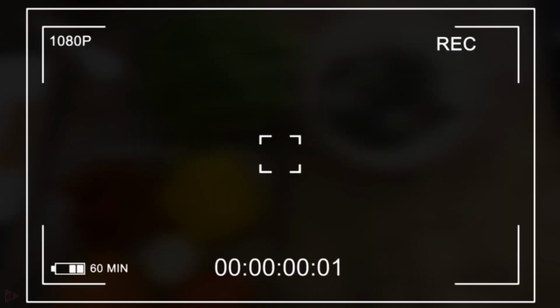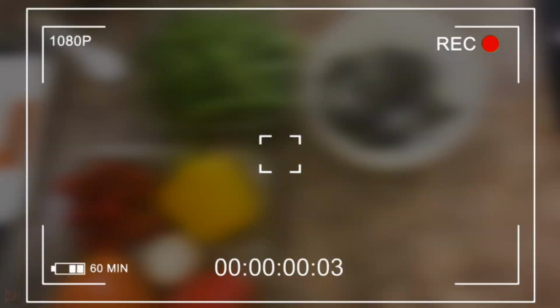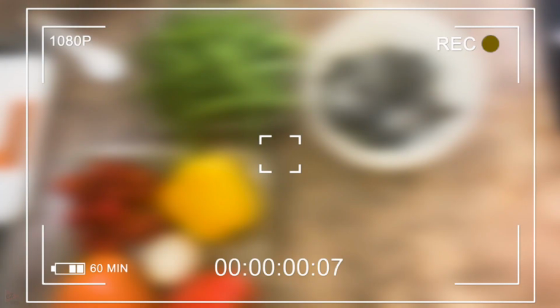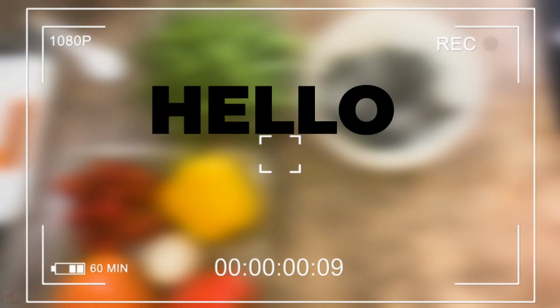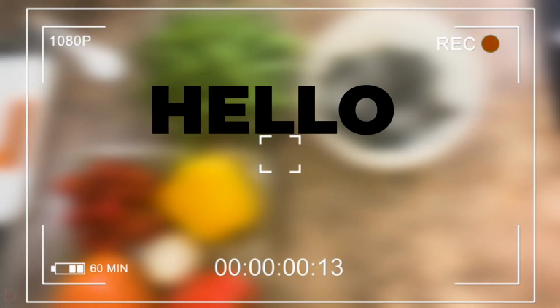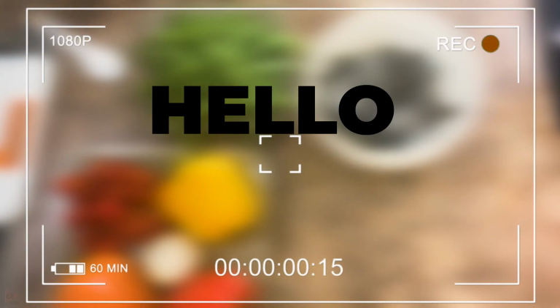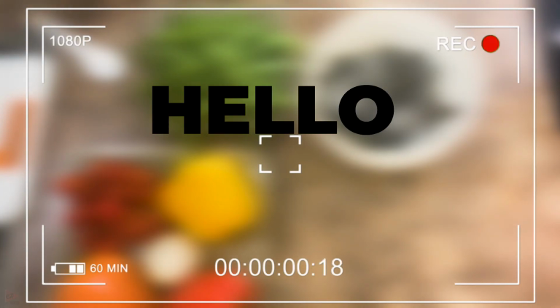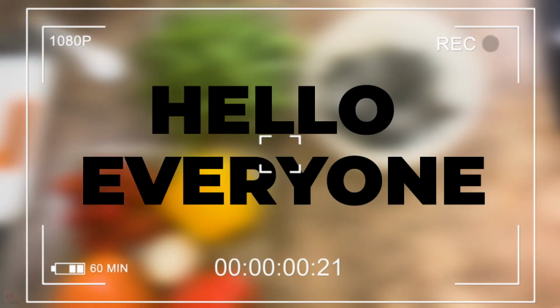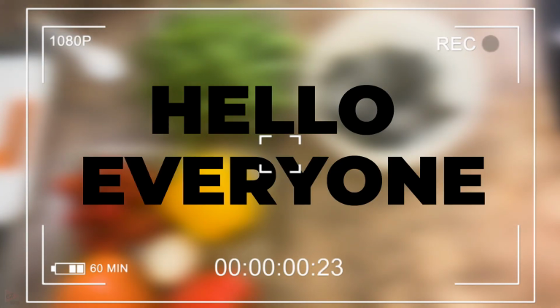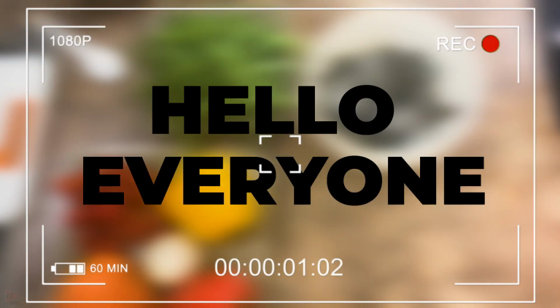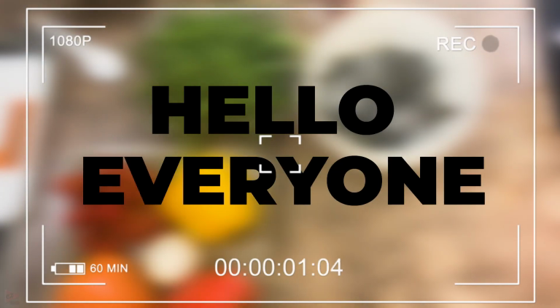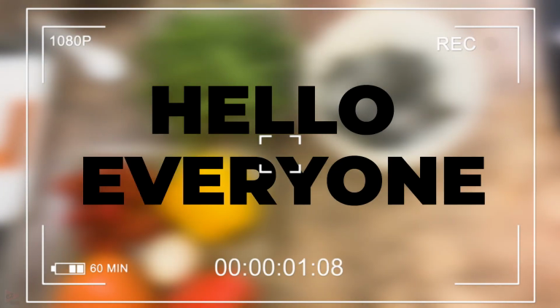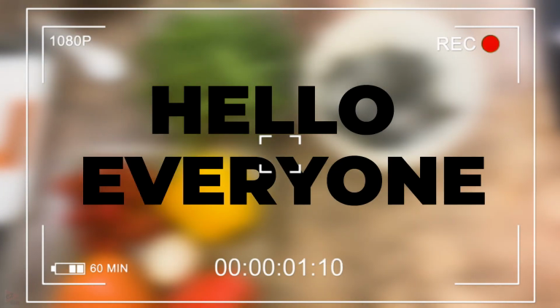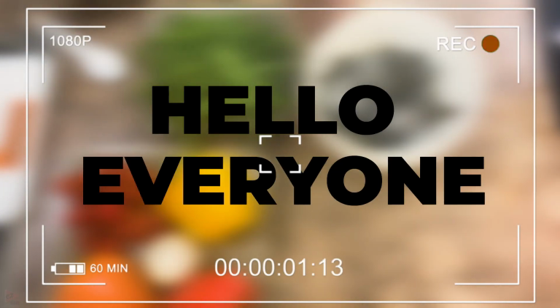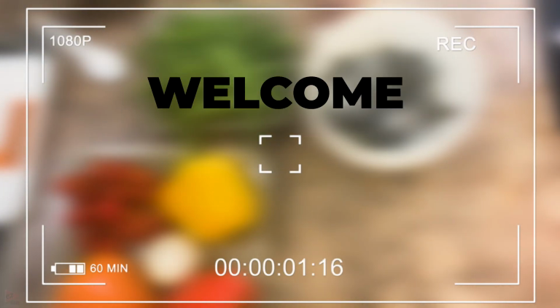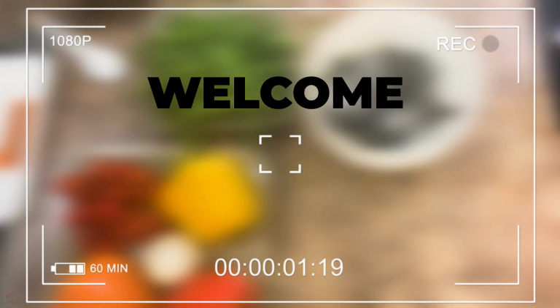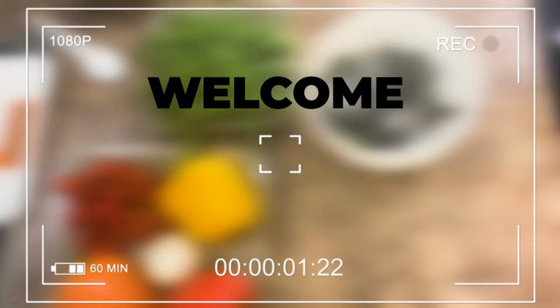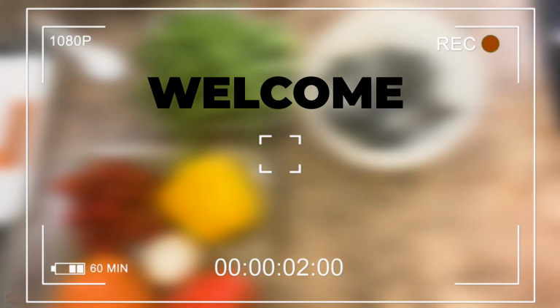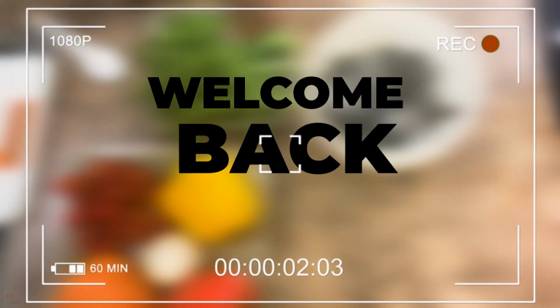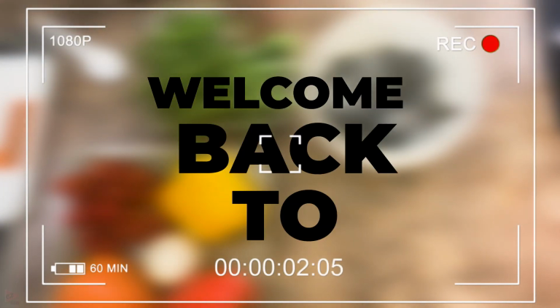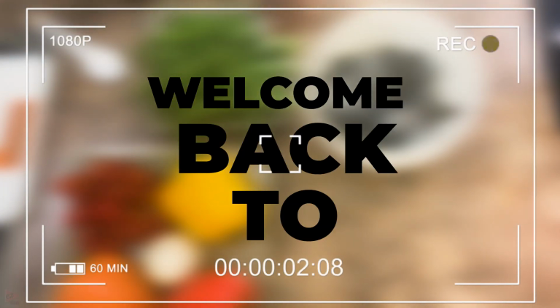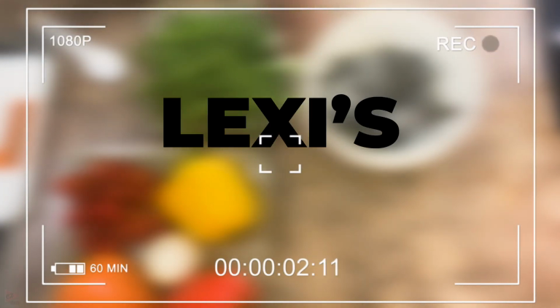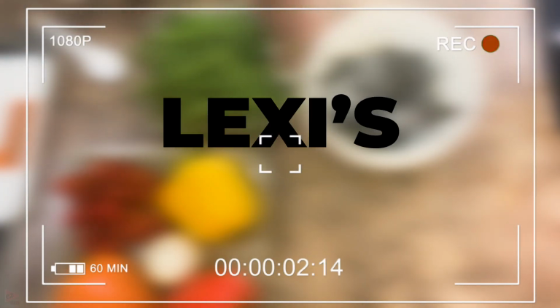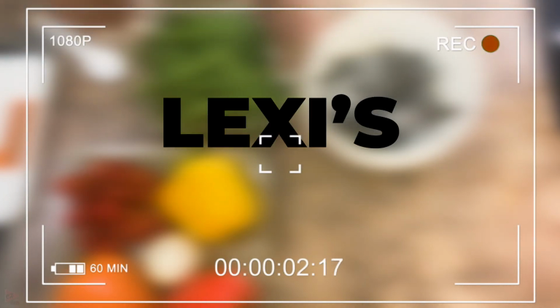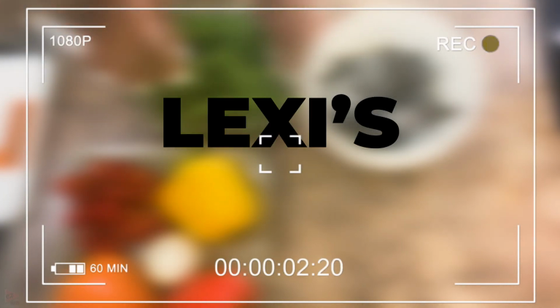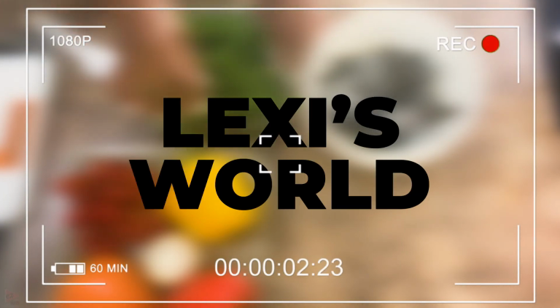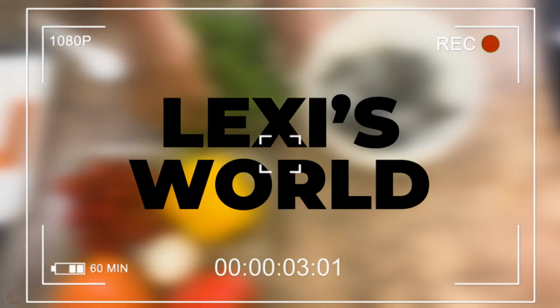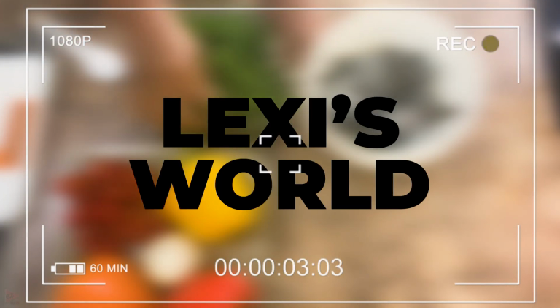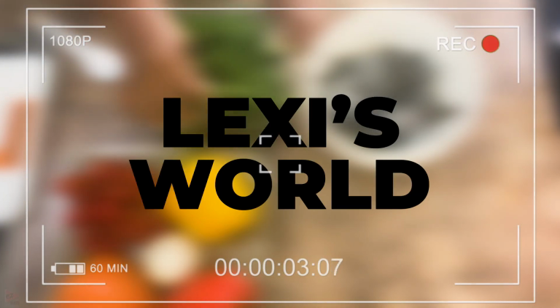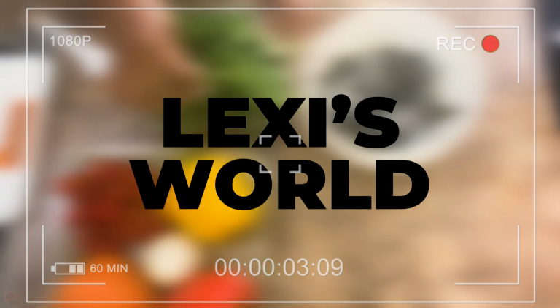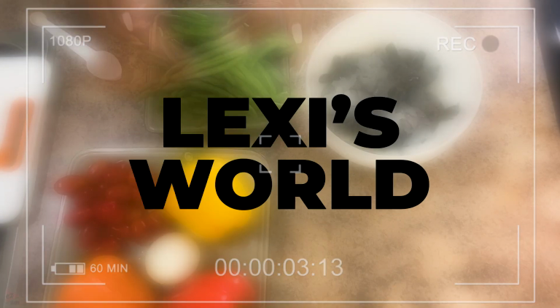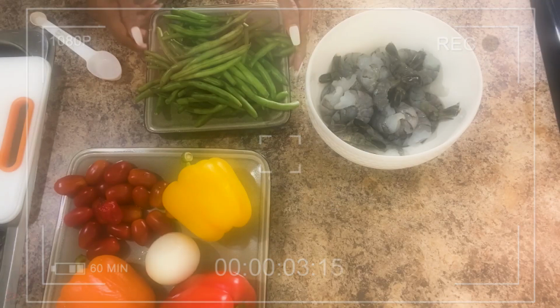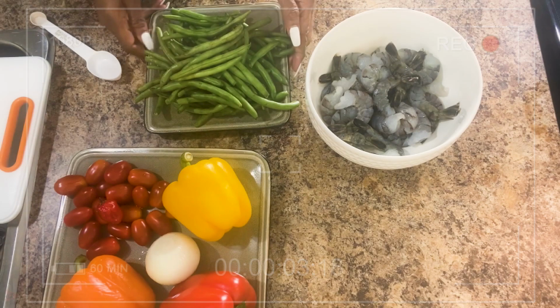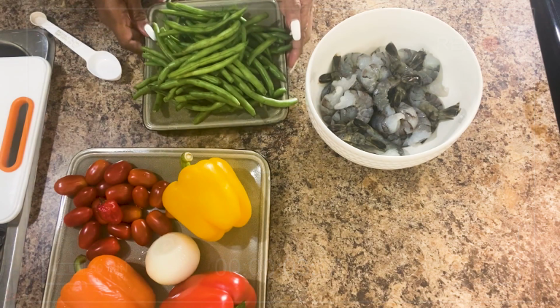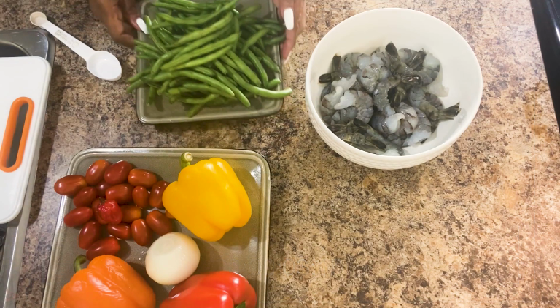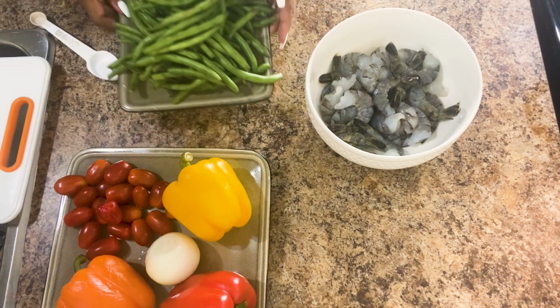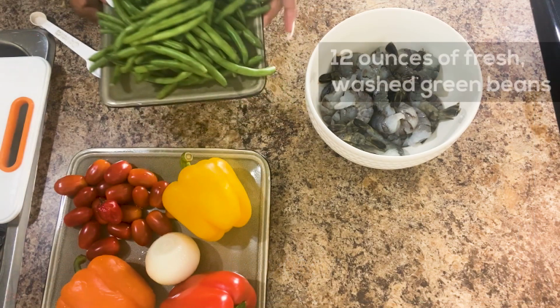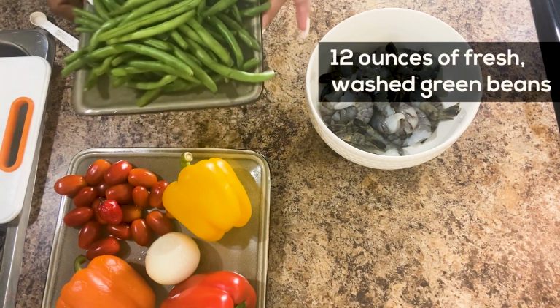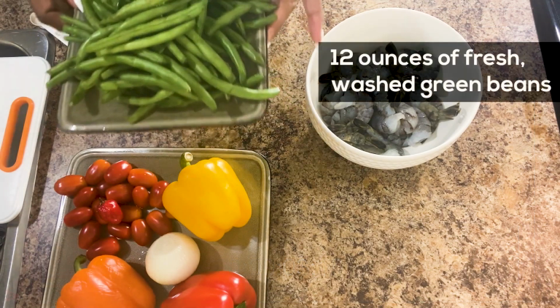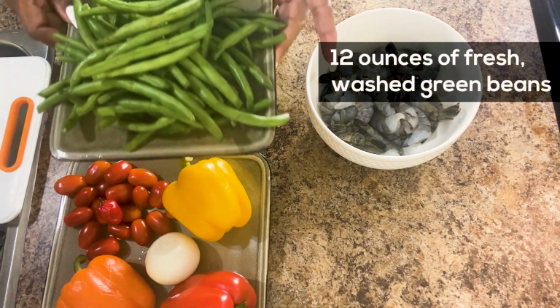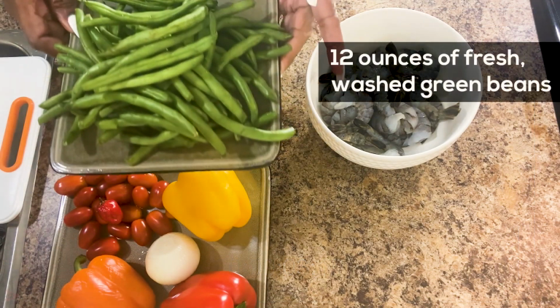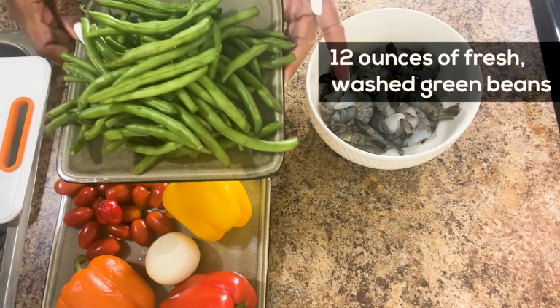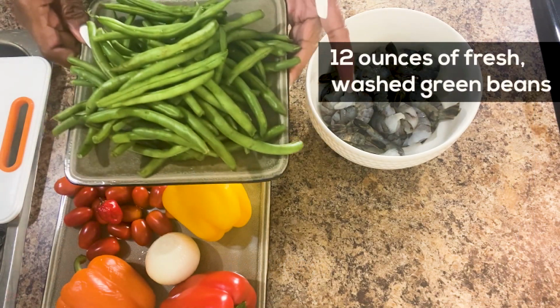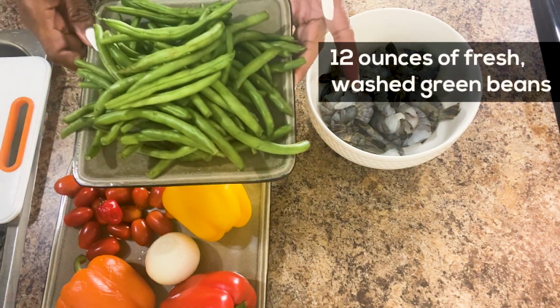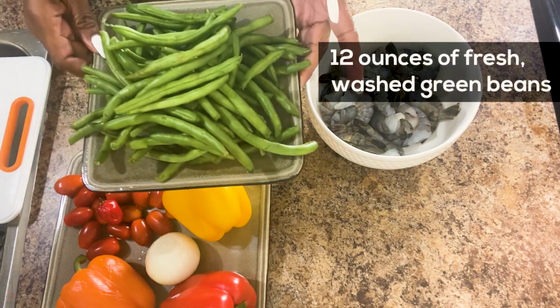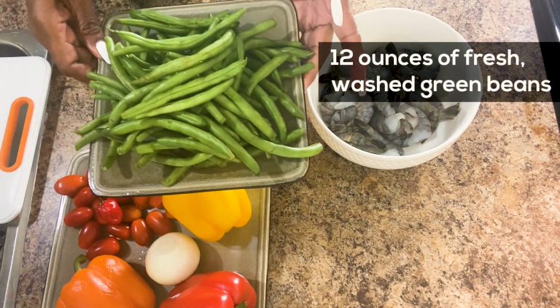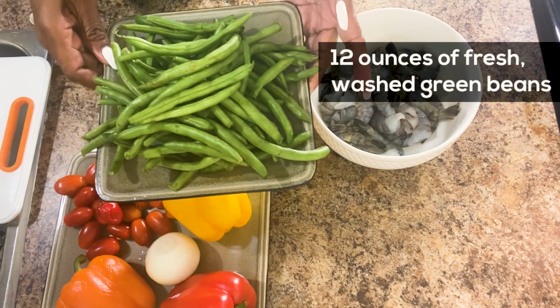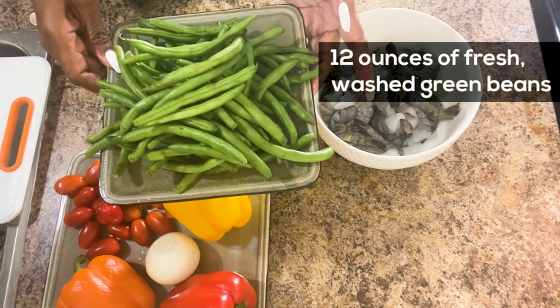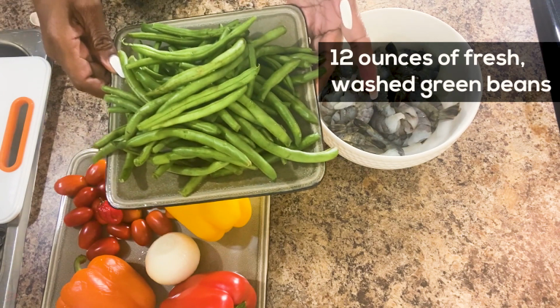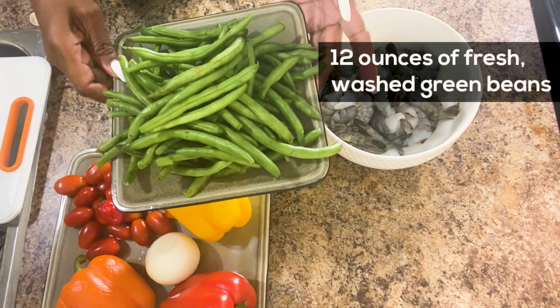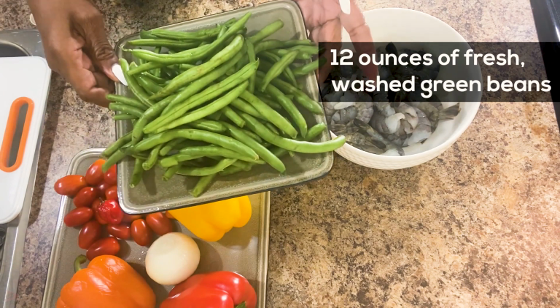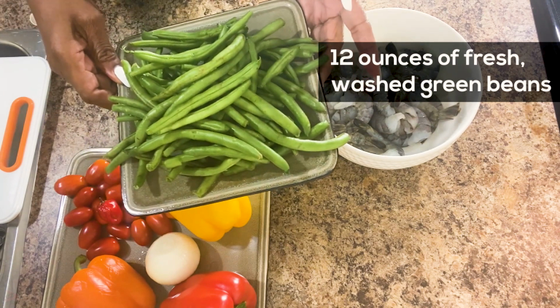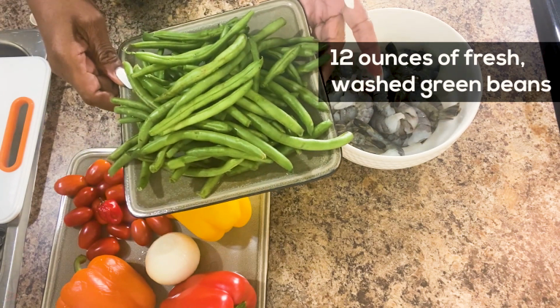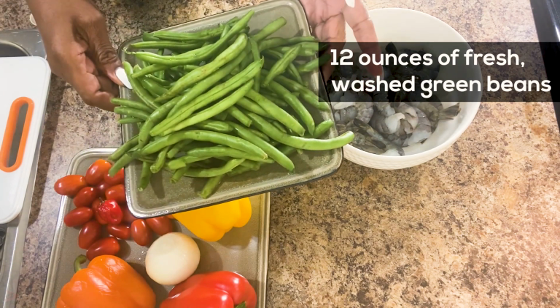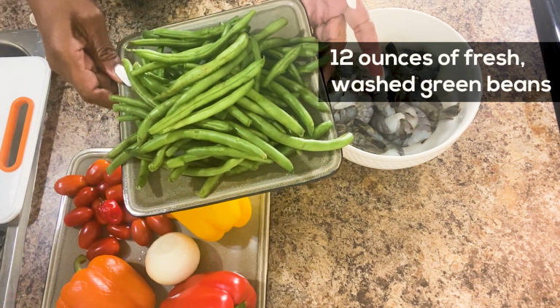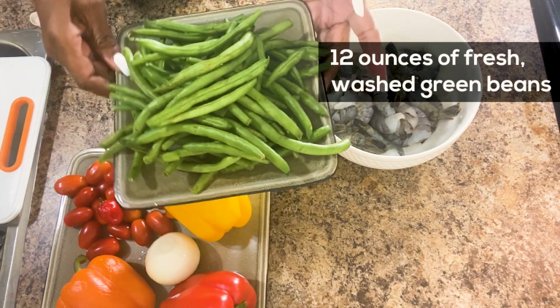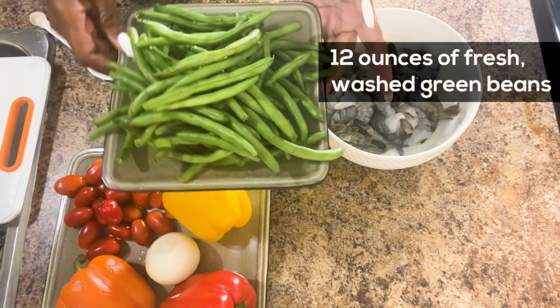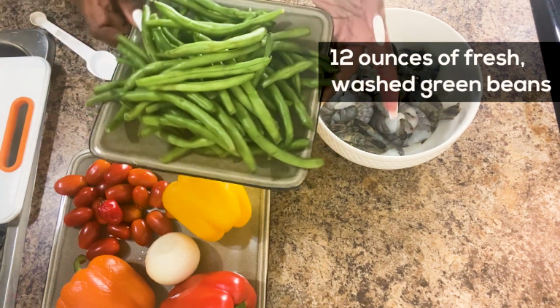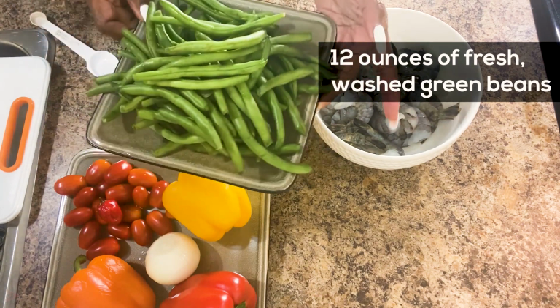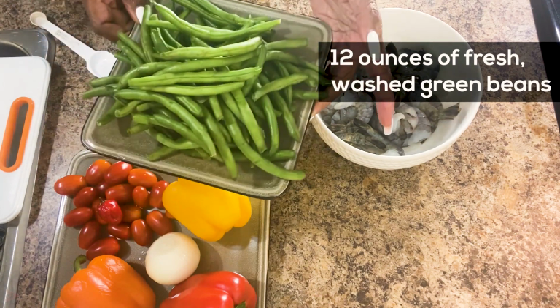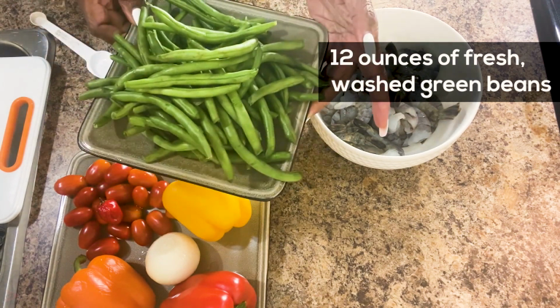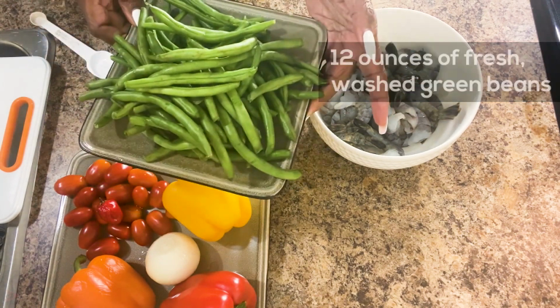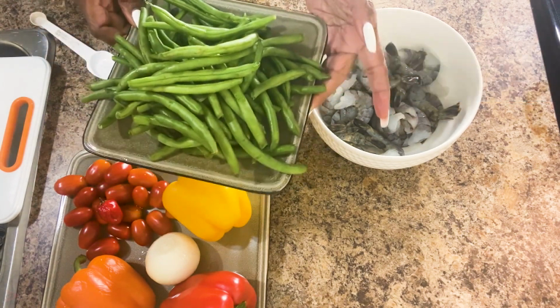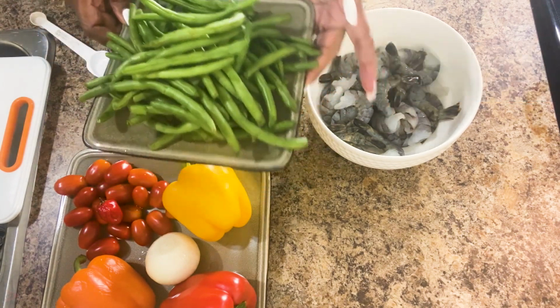Hello everyone. Welcome back to Lexi's World. I have 12 ounces of beans, green beans.